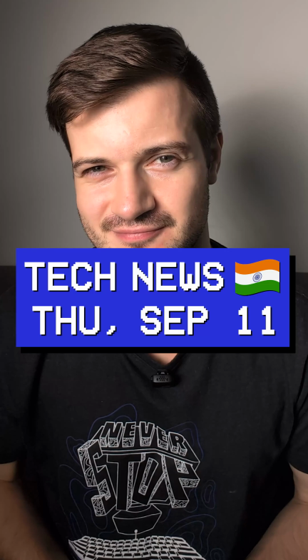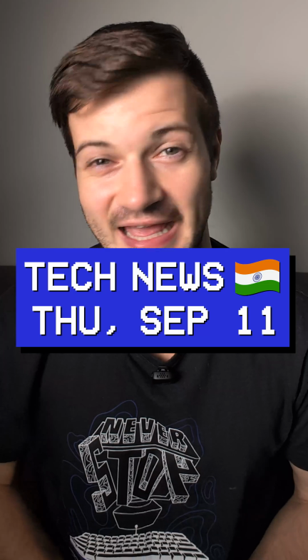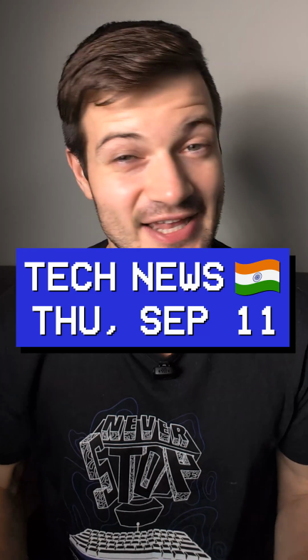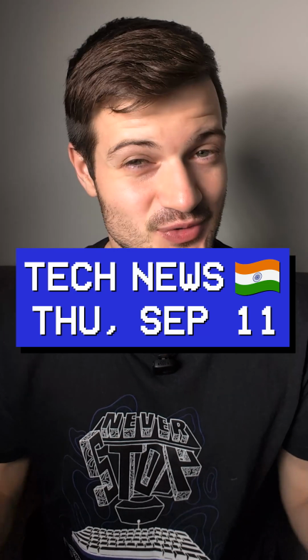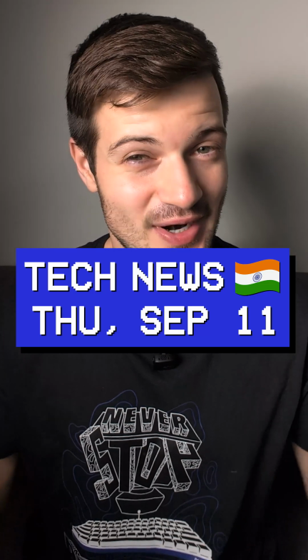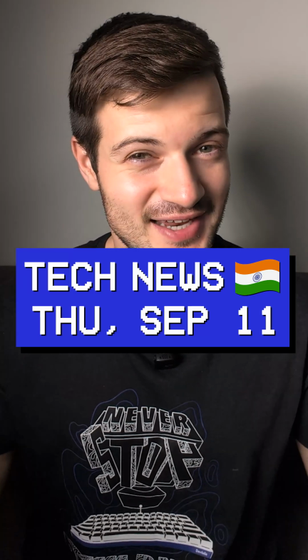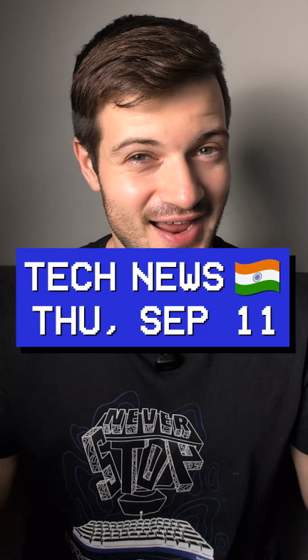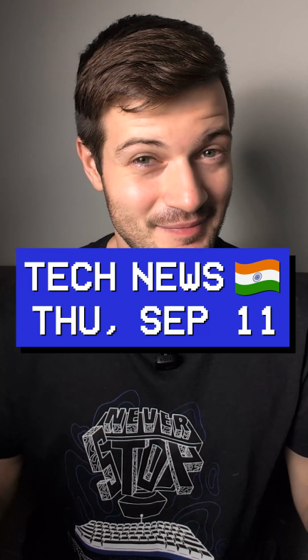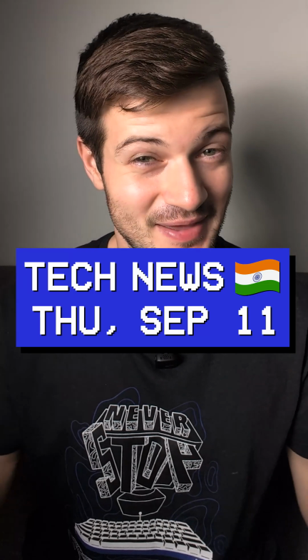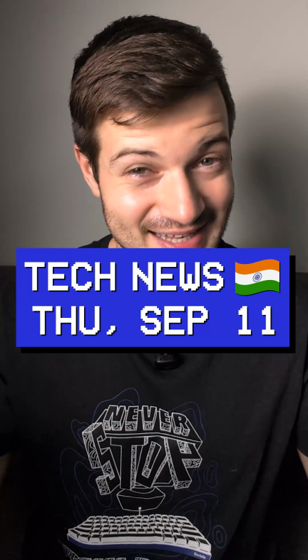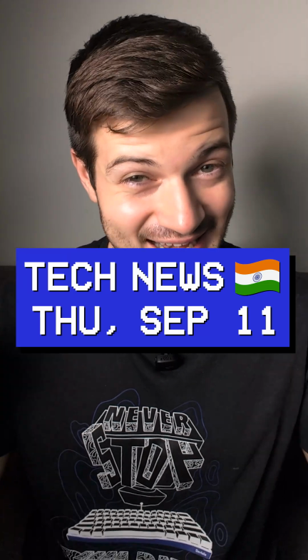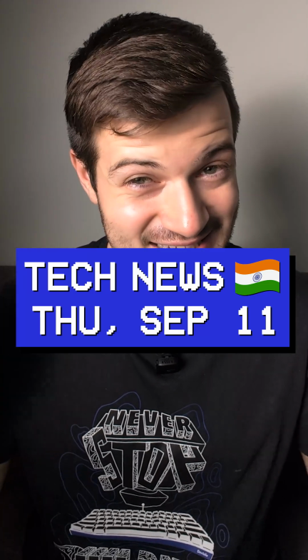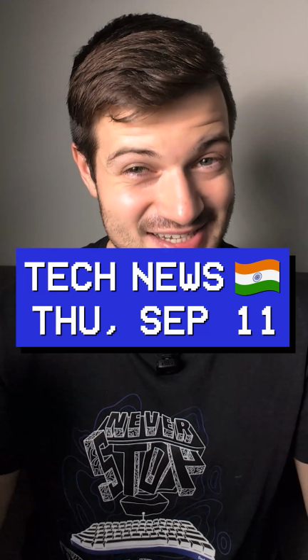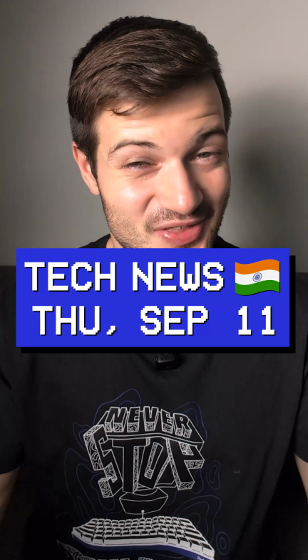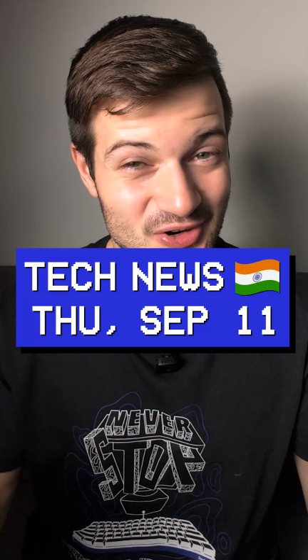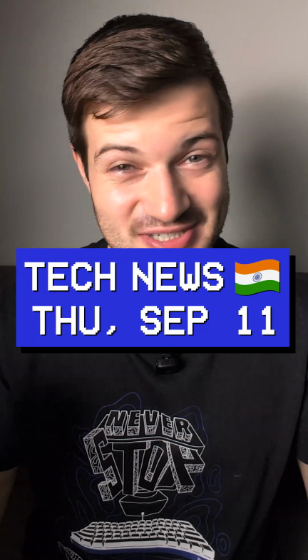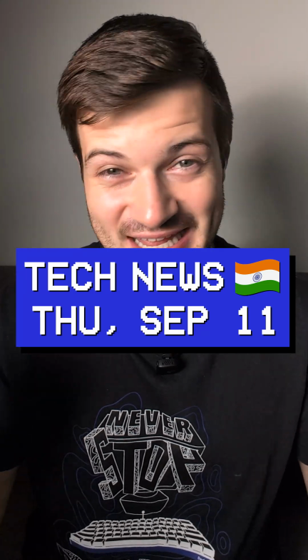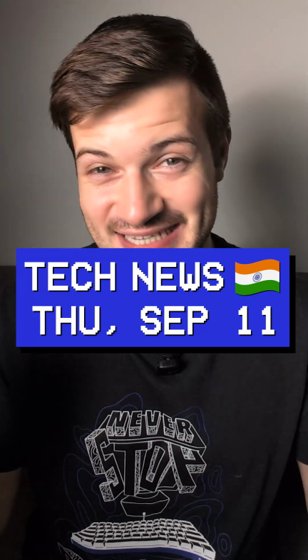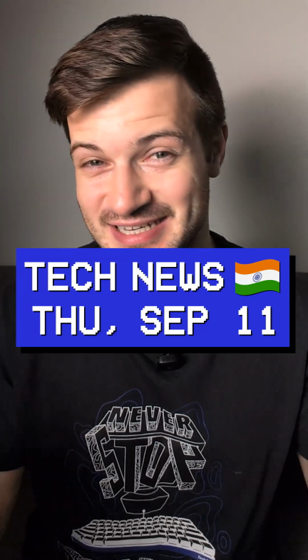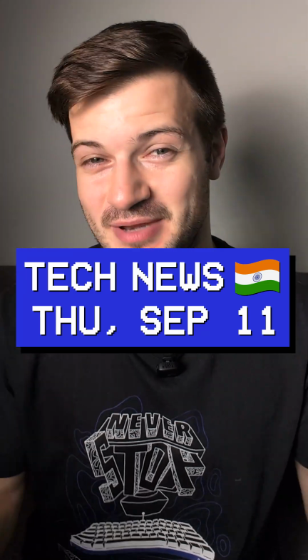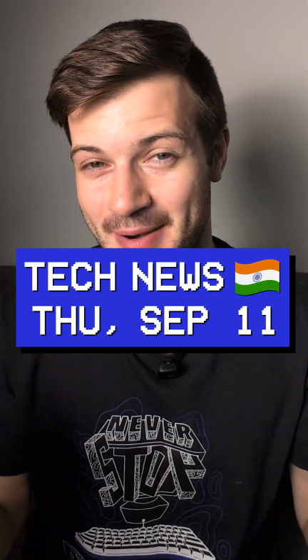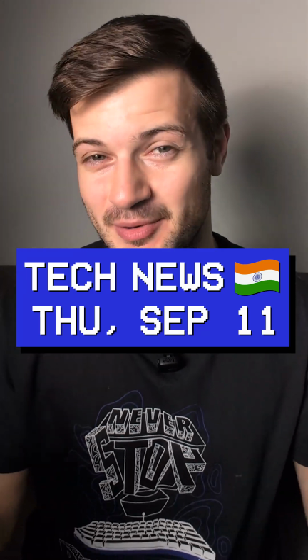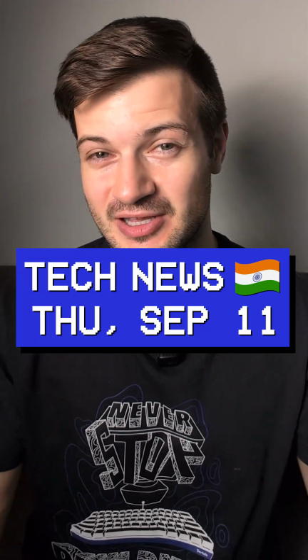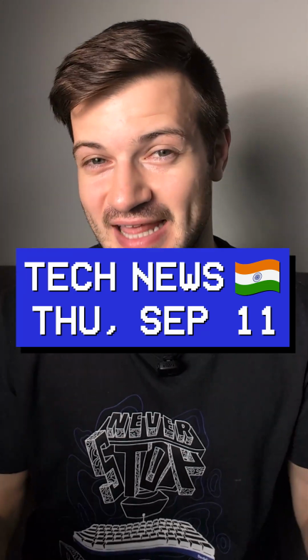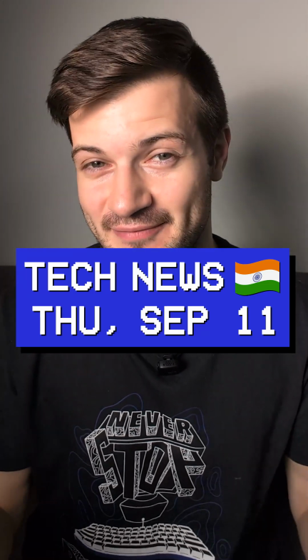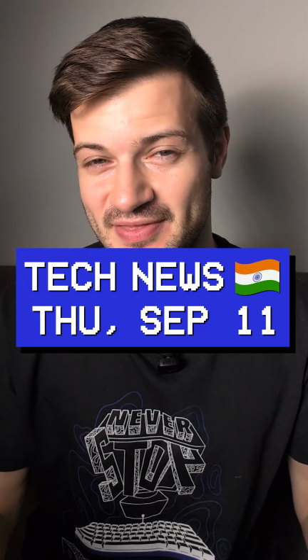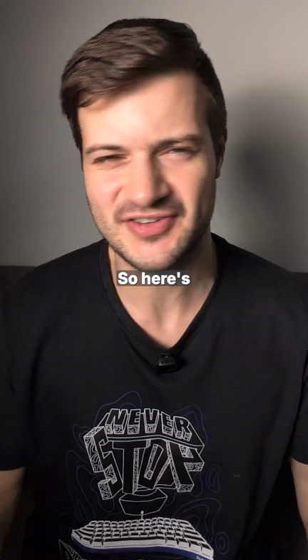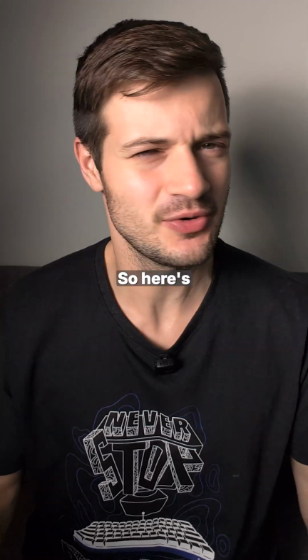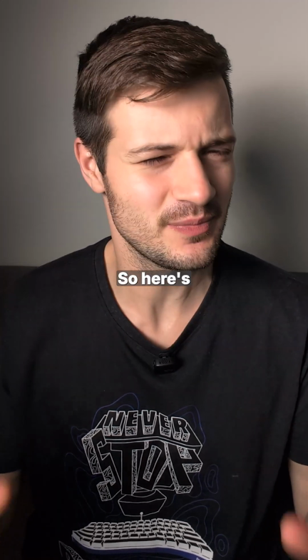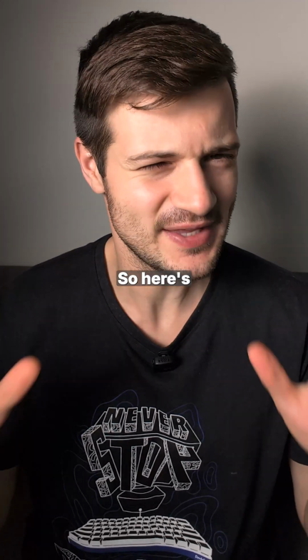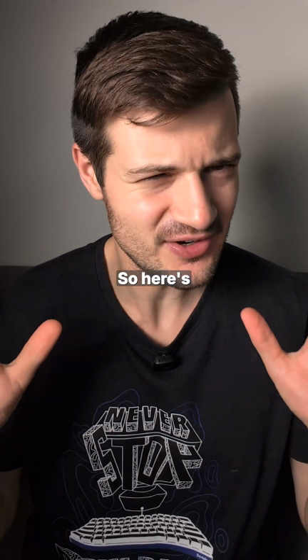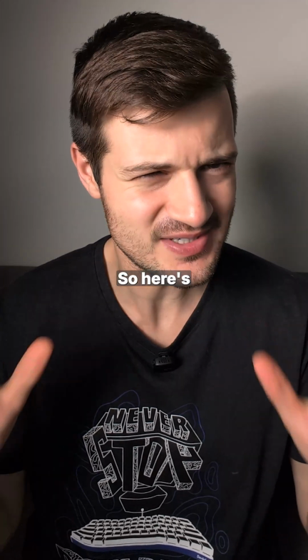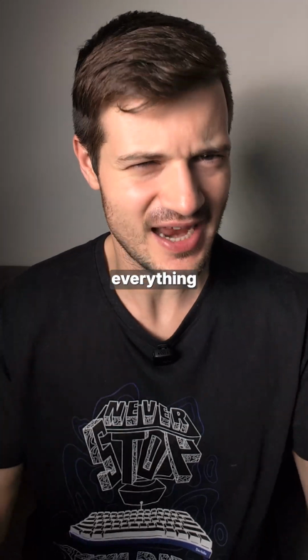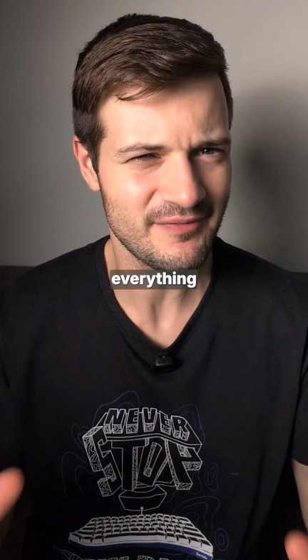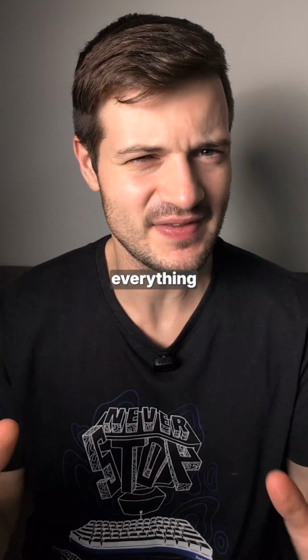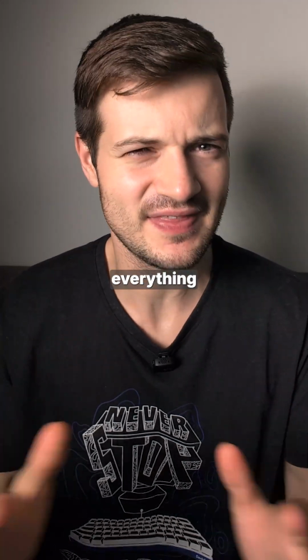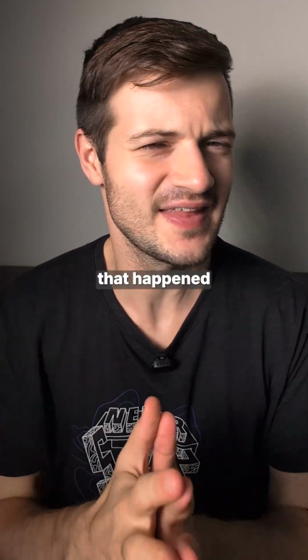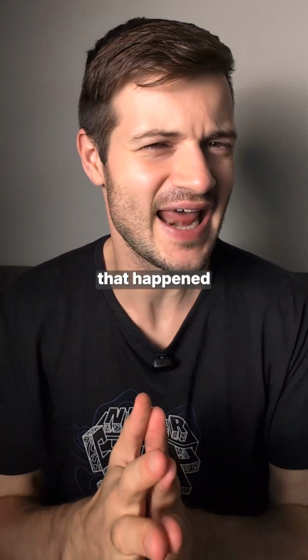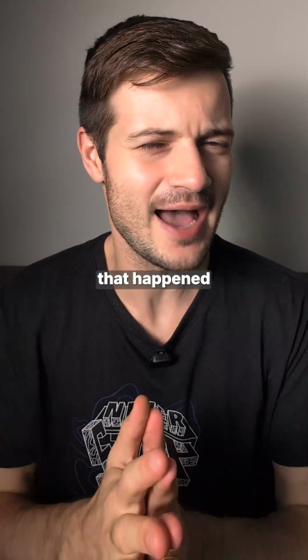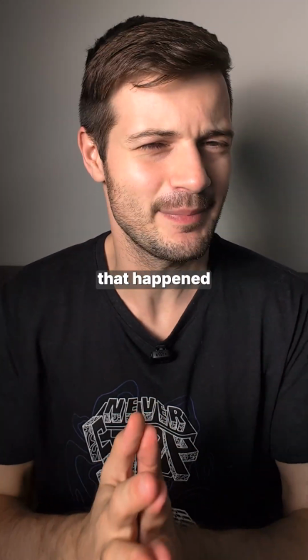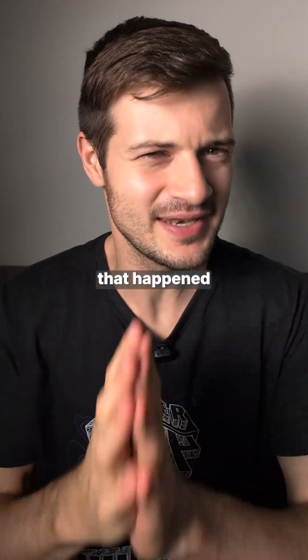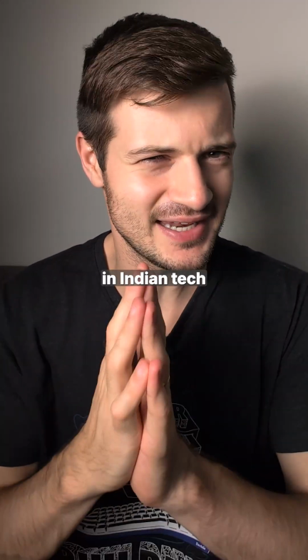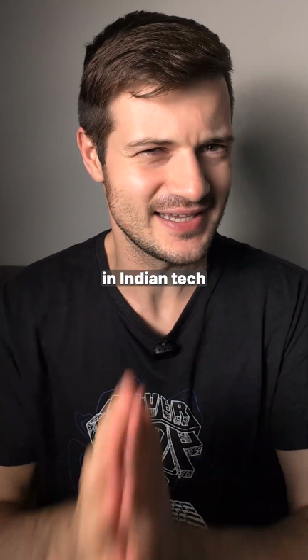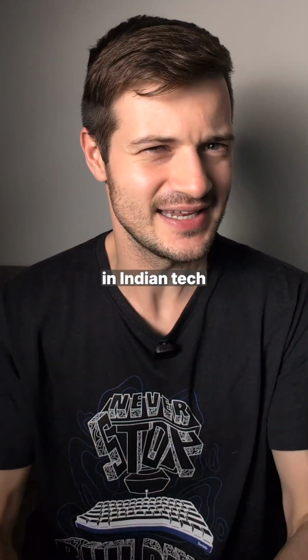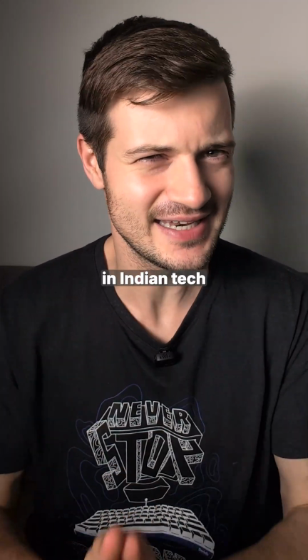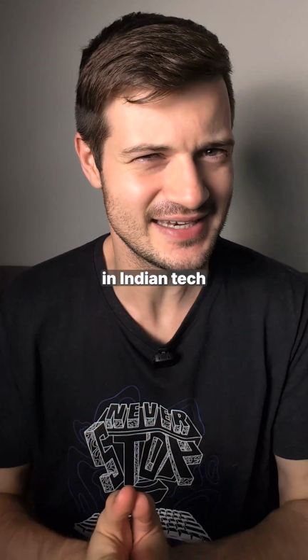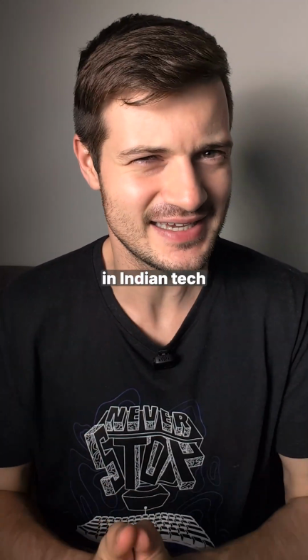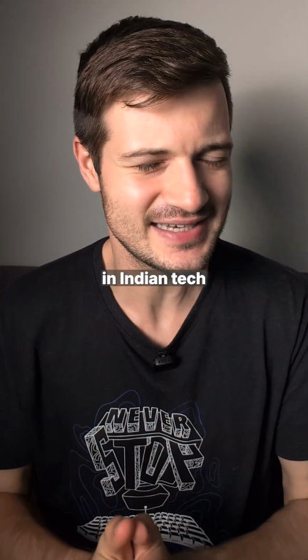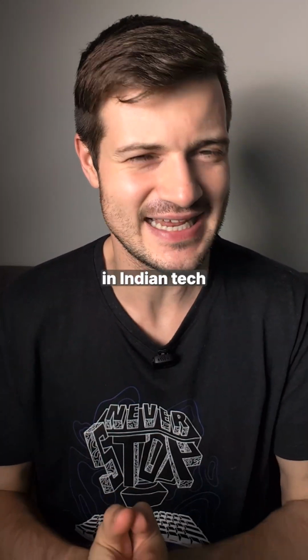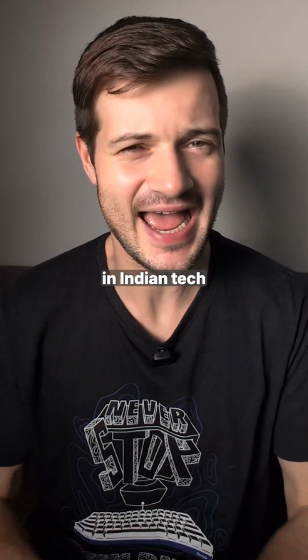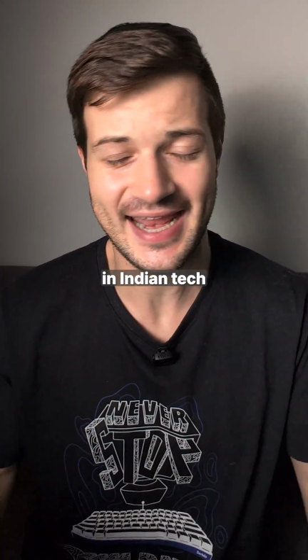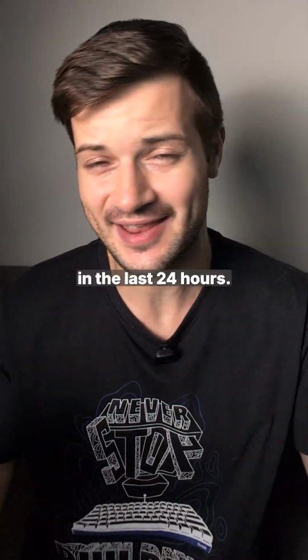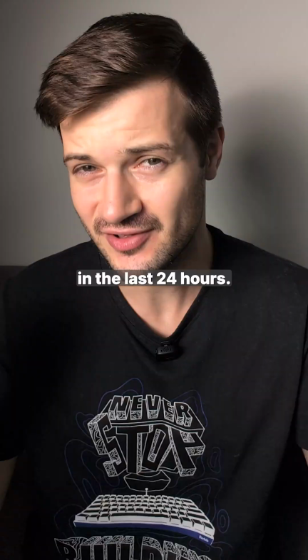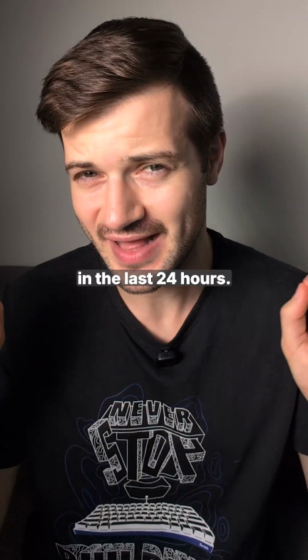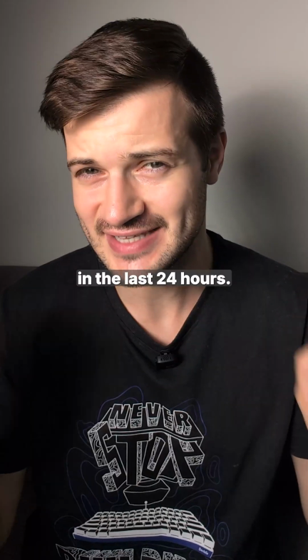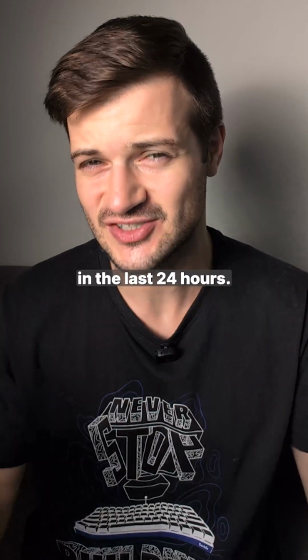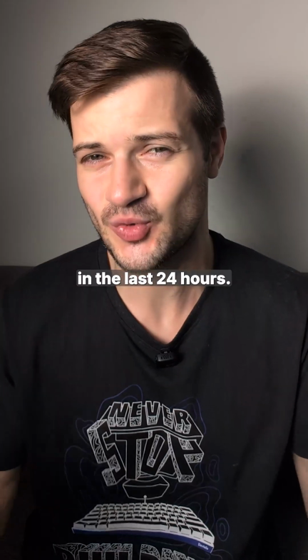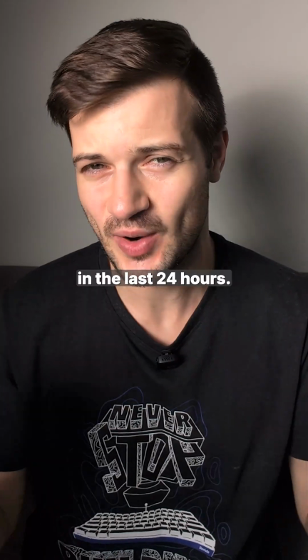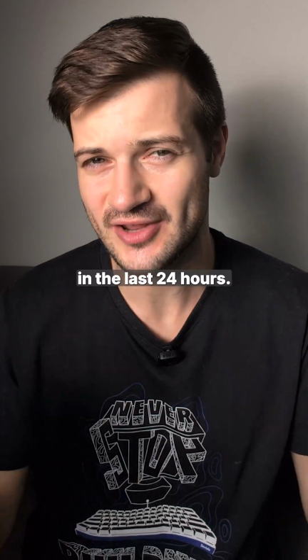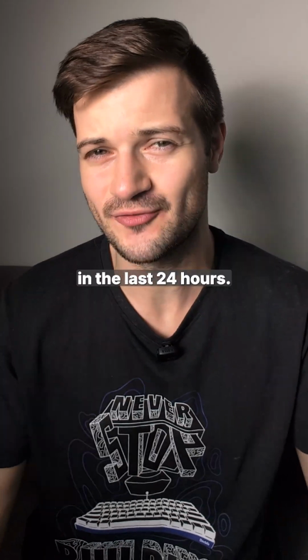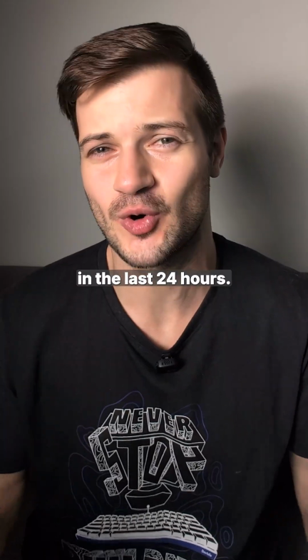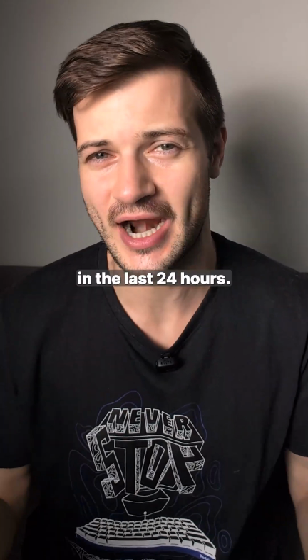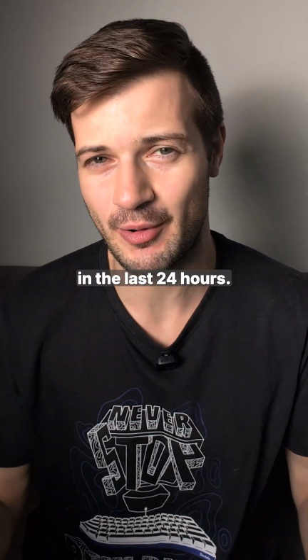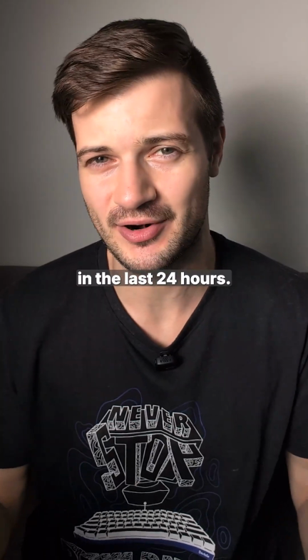It's Runtime, and today is Thursday, September 11th, so here's everything that happened in Indian tech in the last 24 hours.